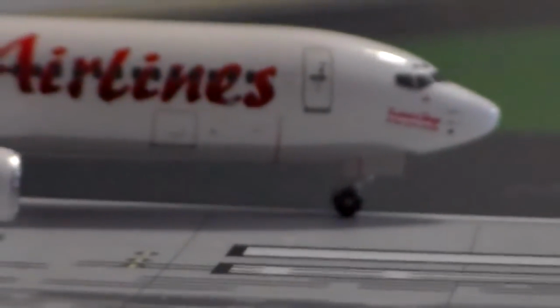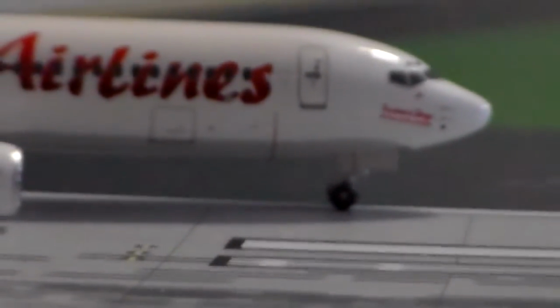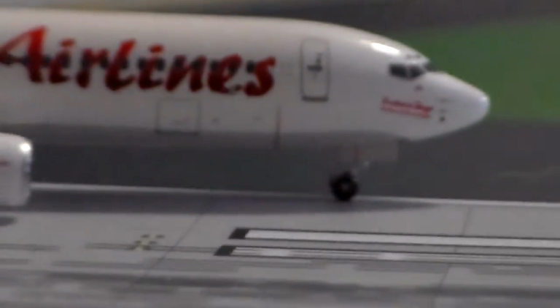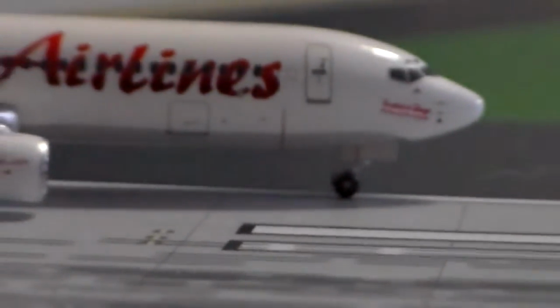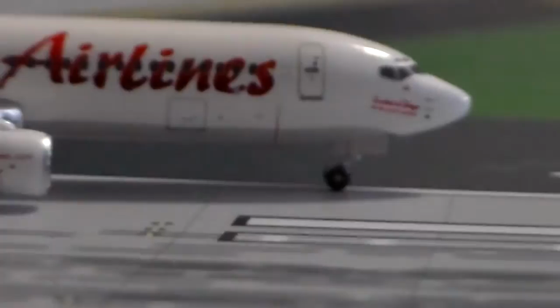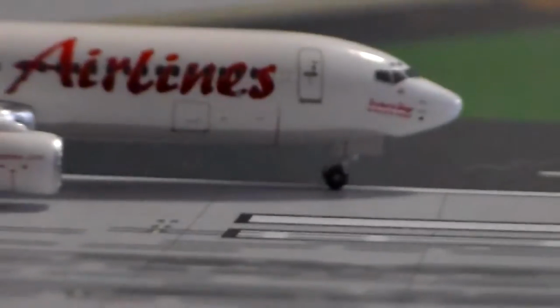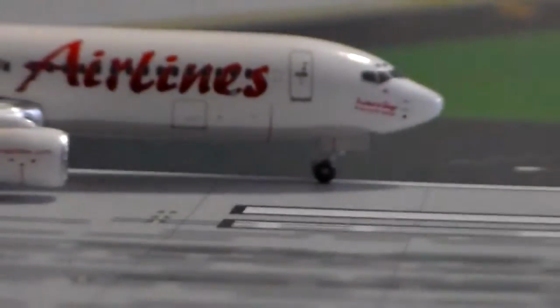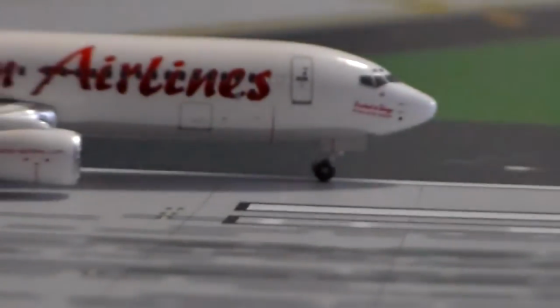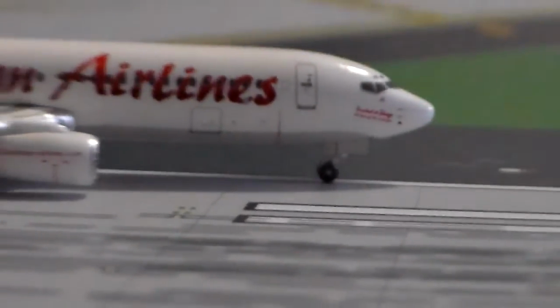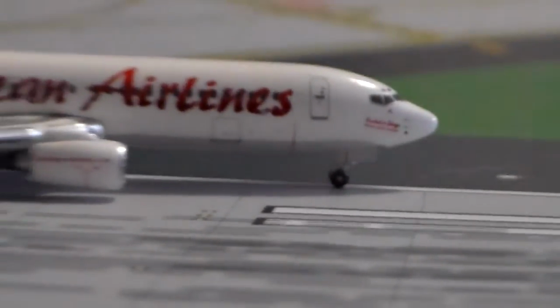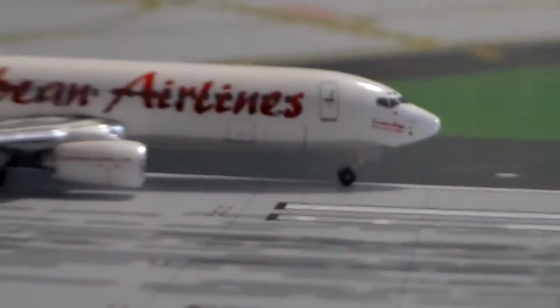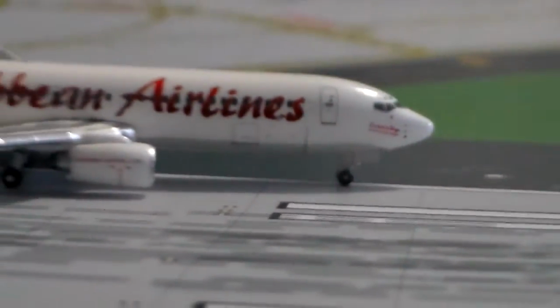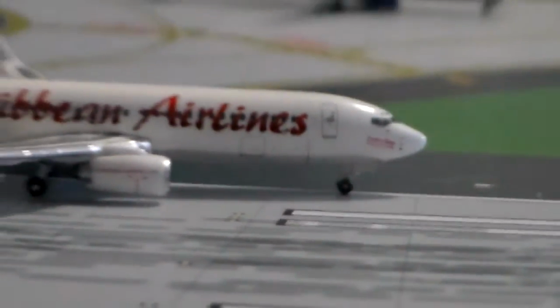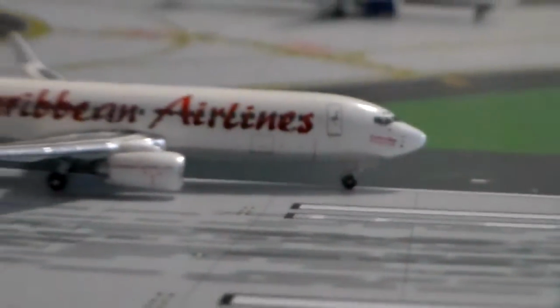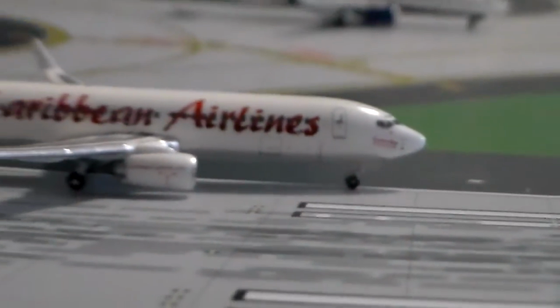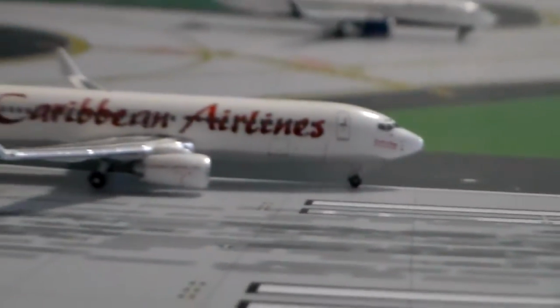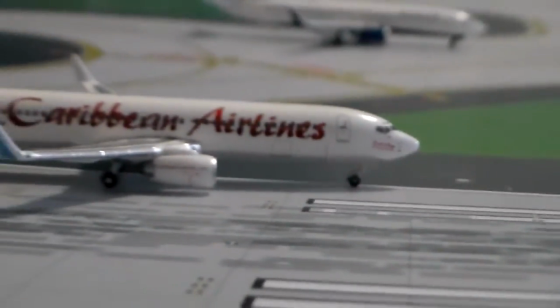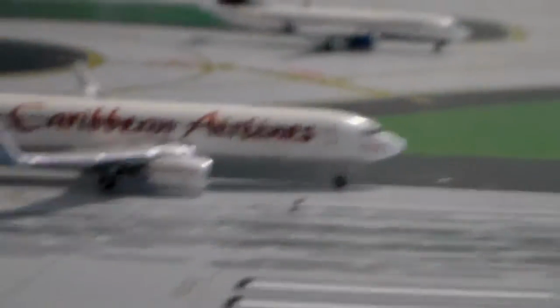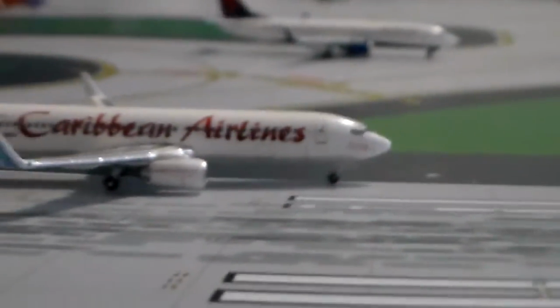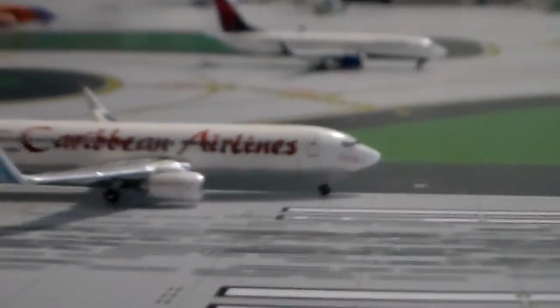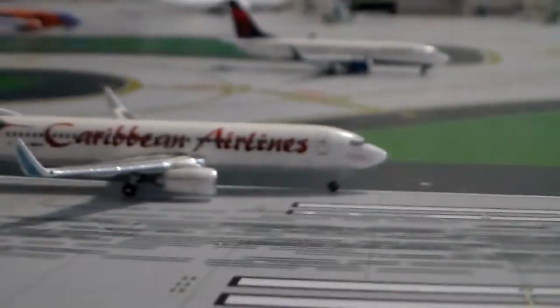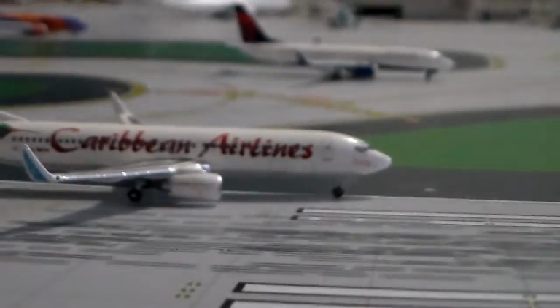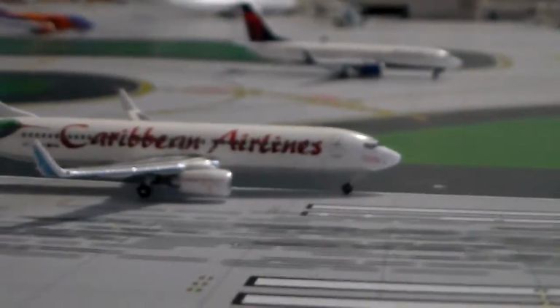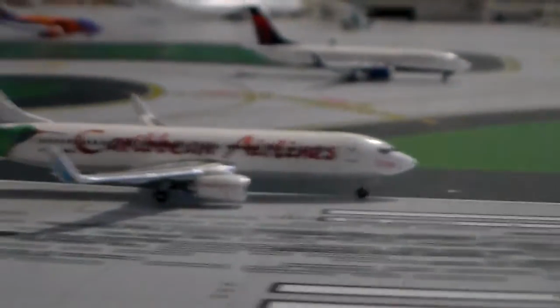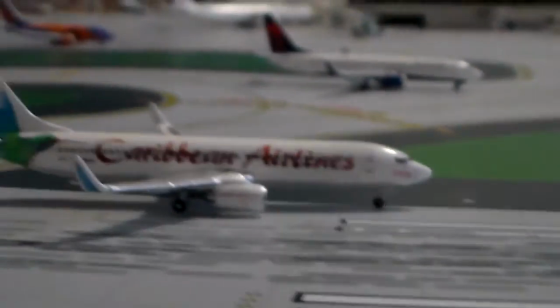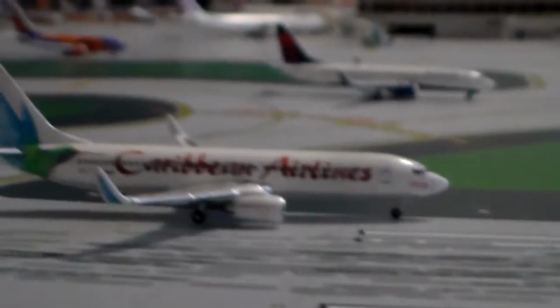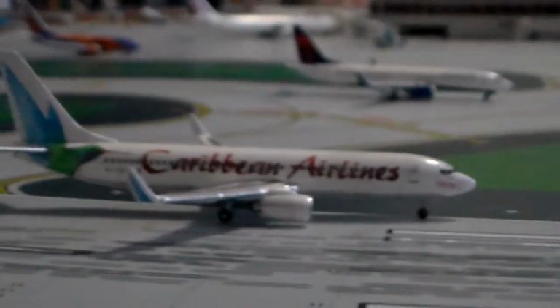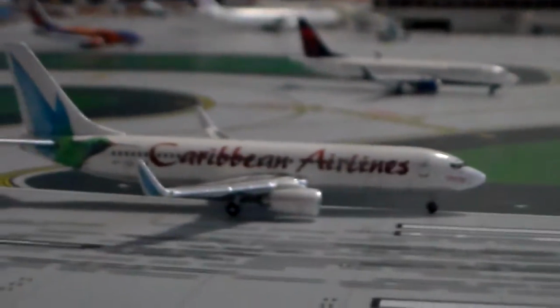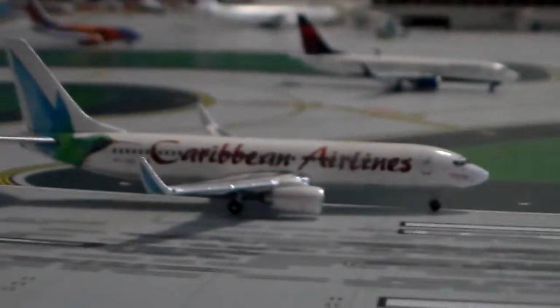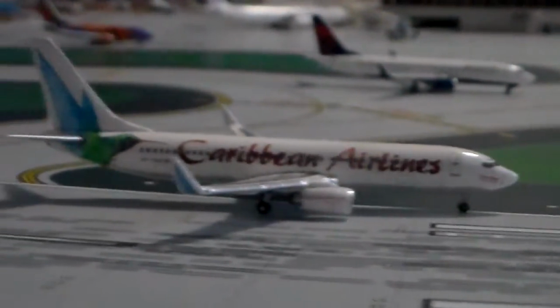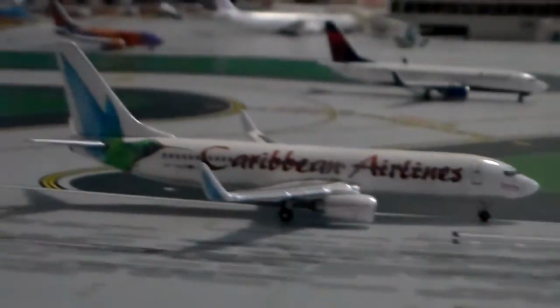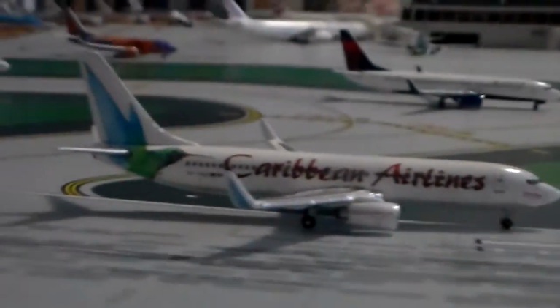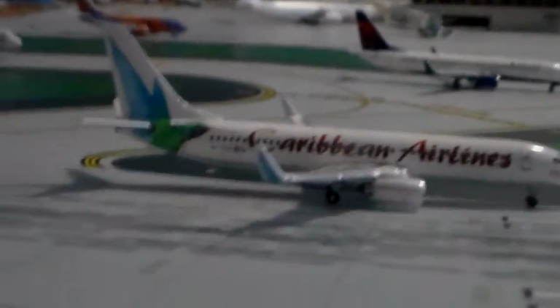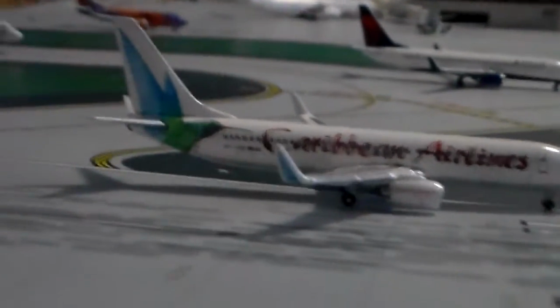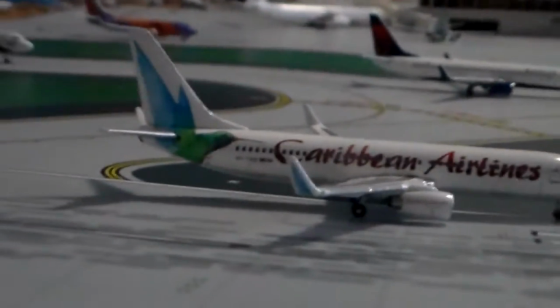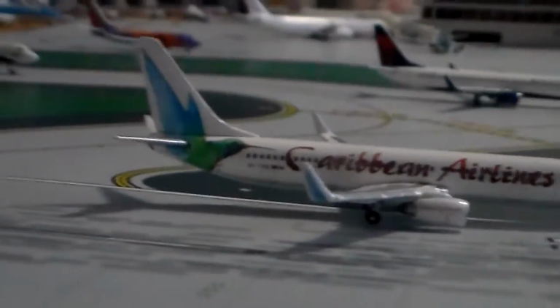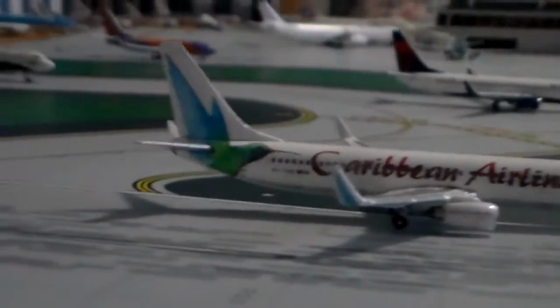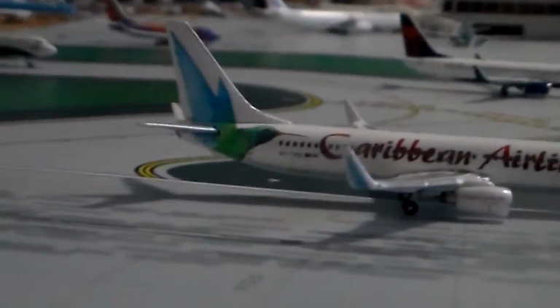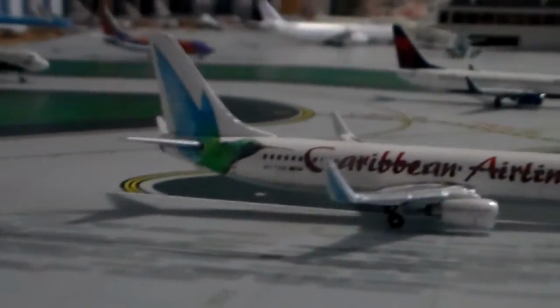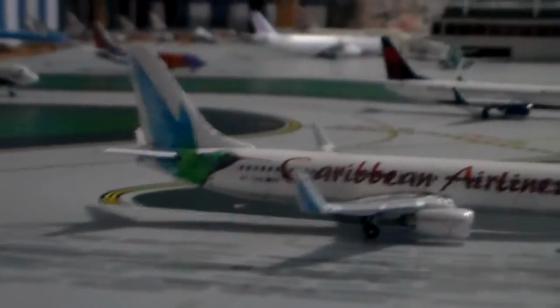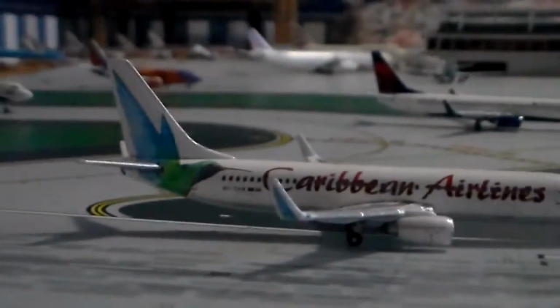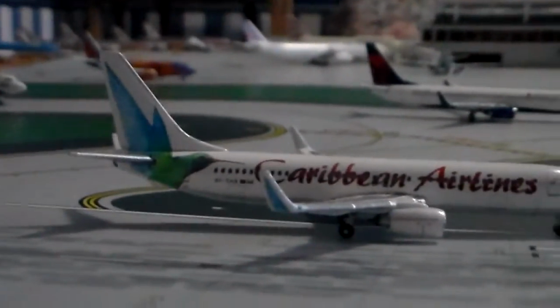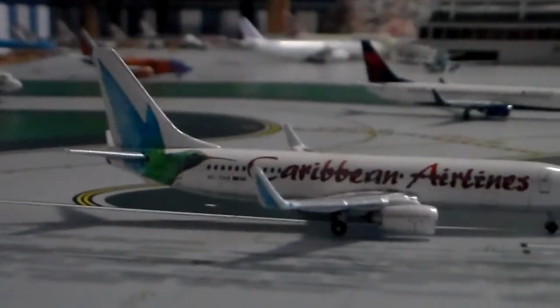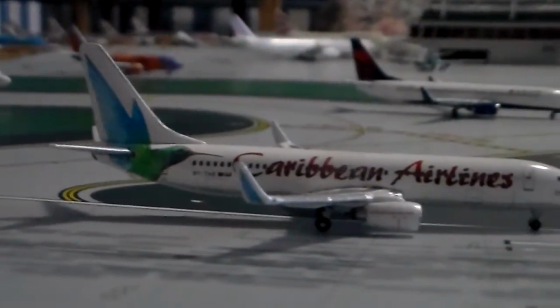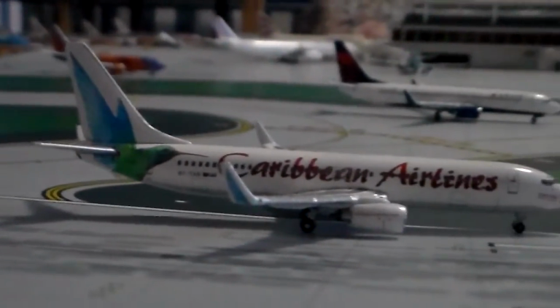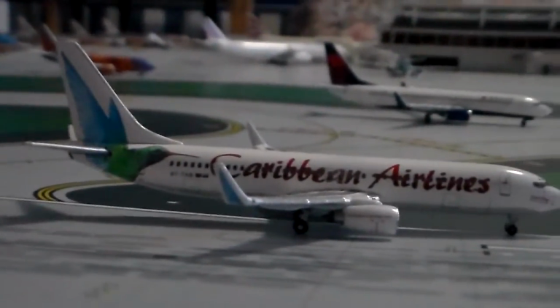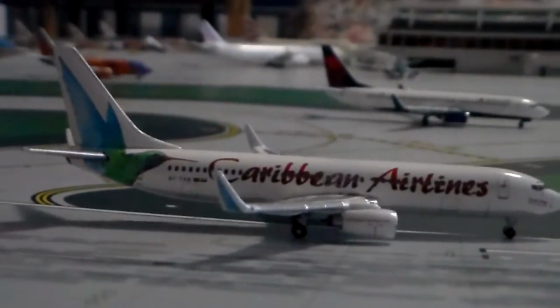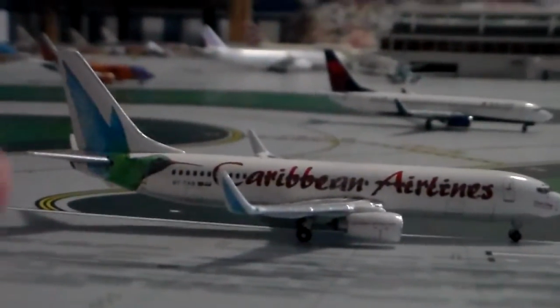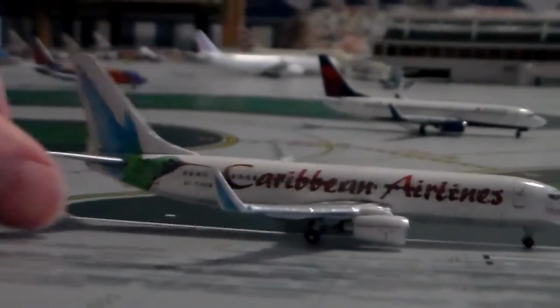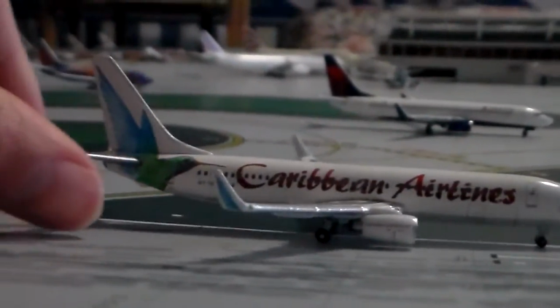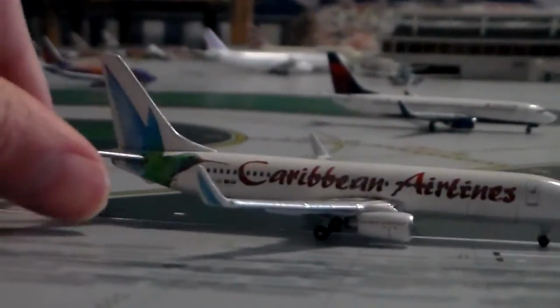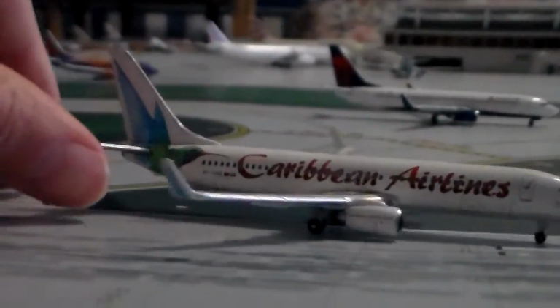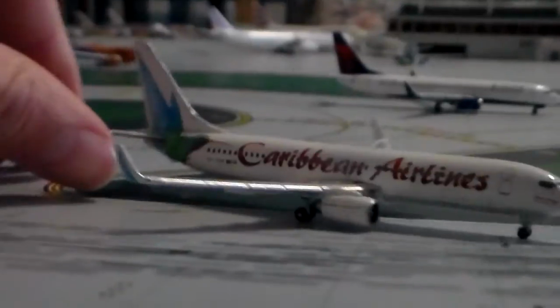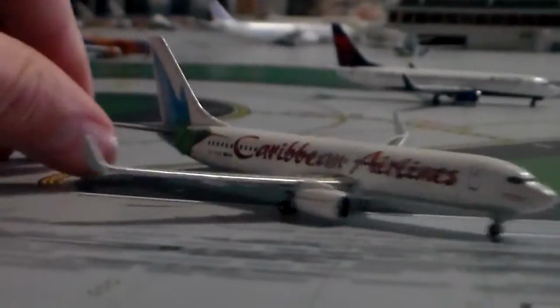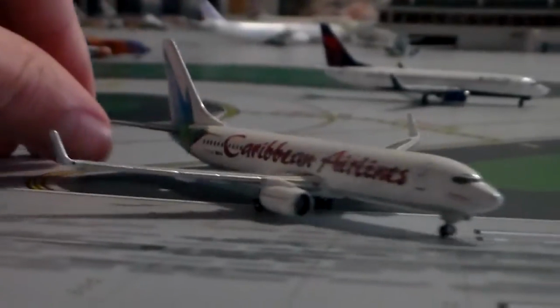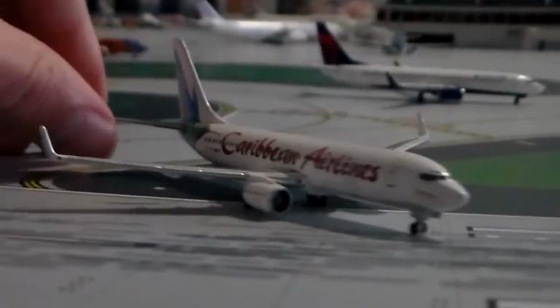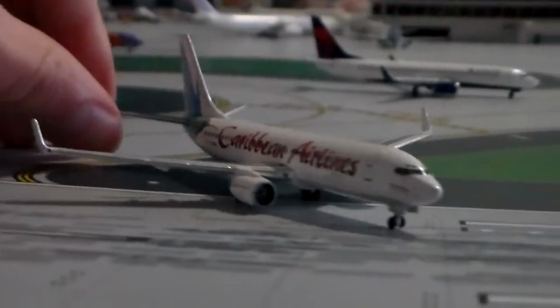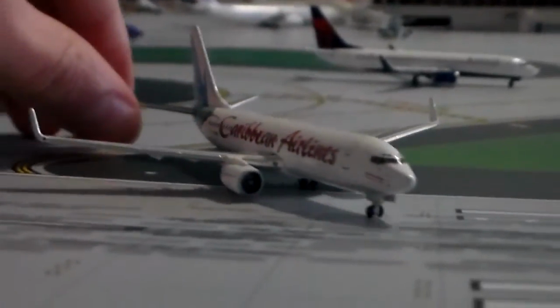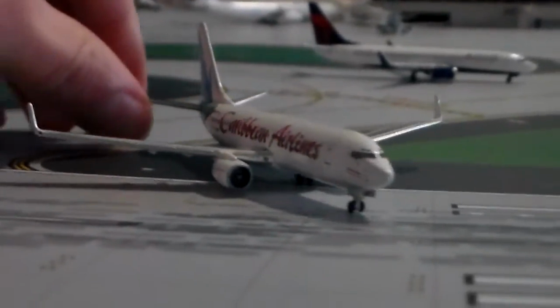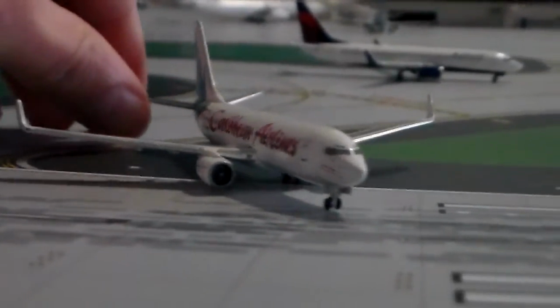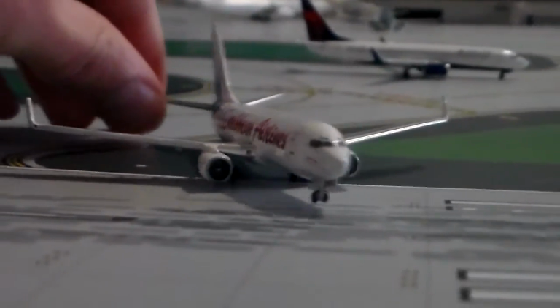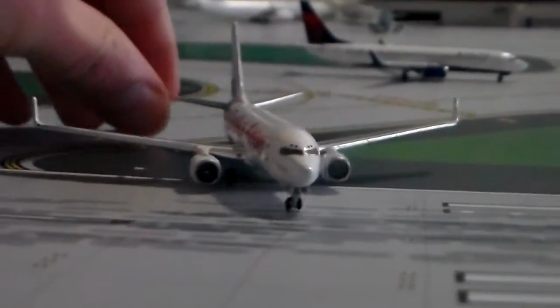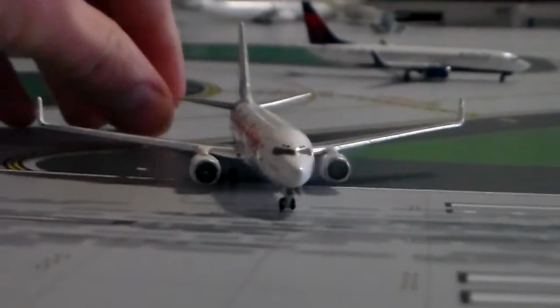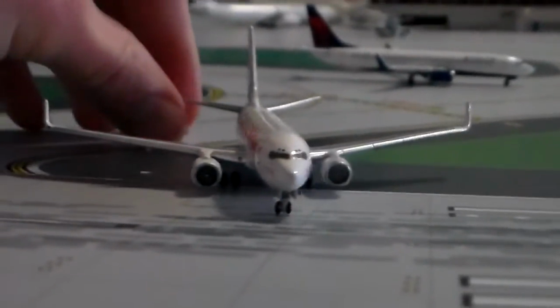Caribbean's not part of any alliance, so there are no alliance logos — no Star Alliance, One World, or anything like that.